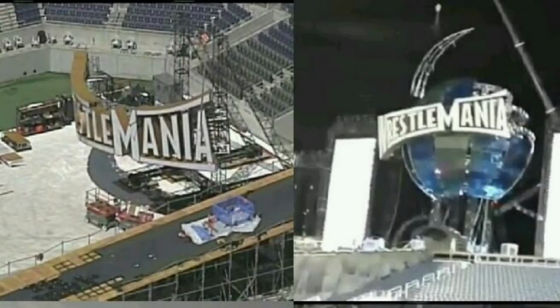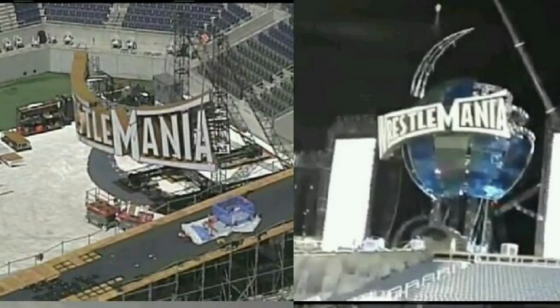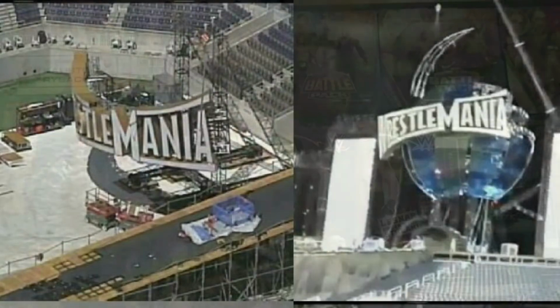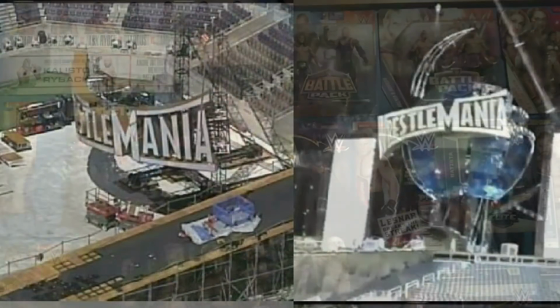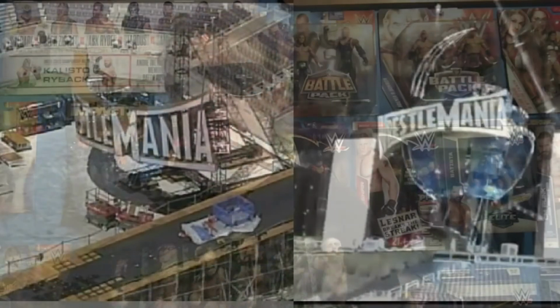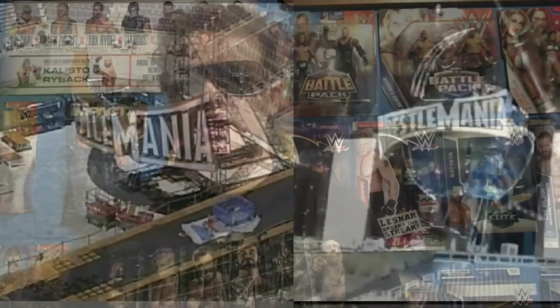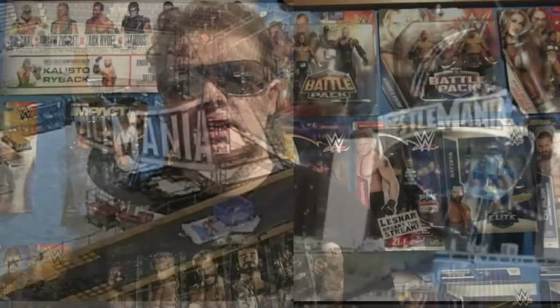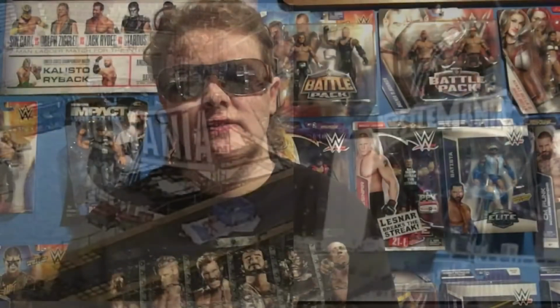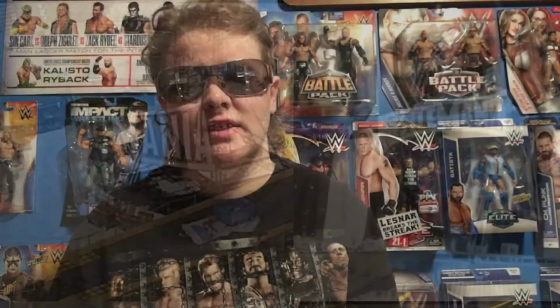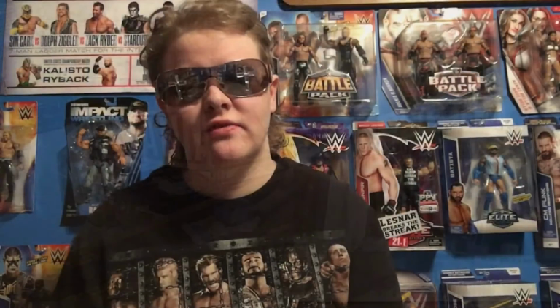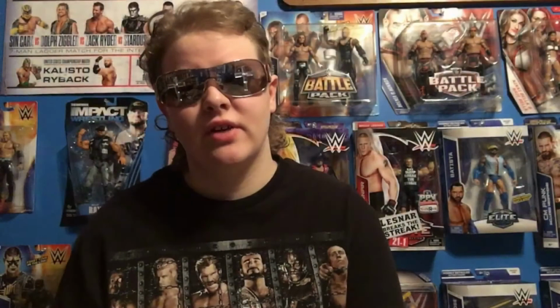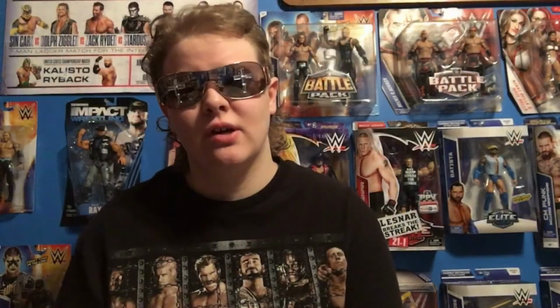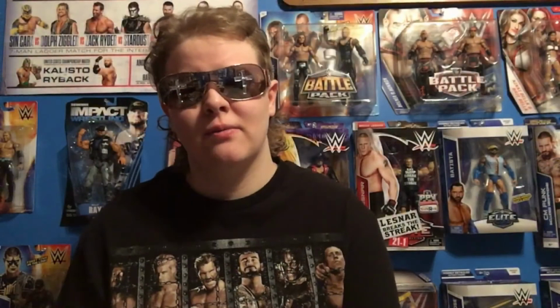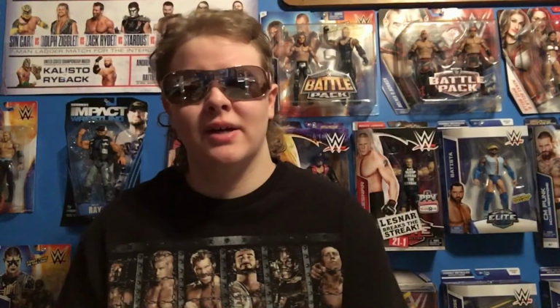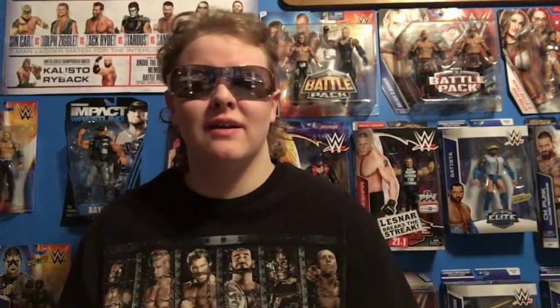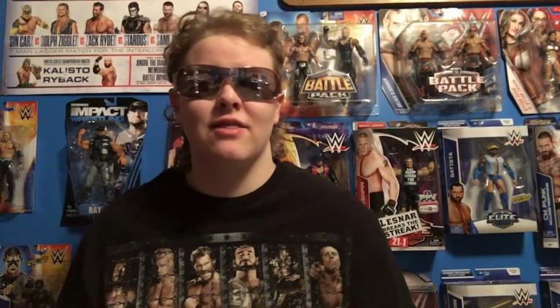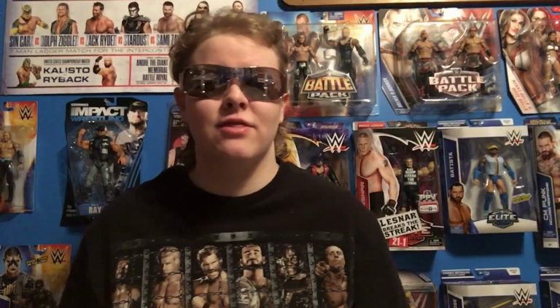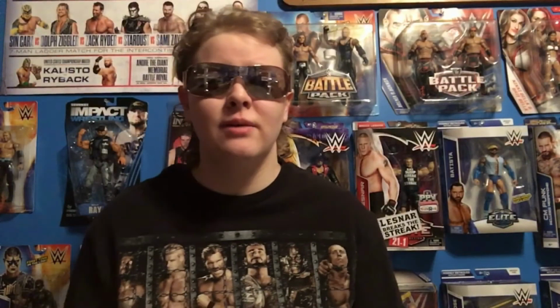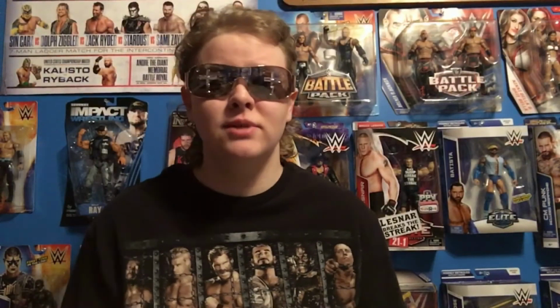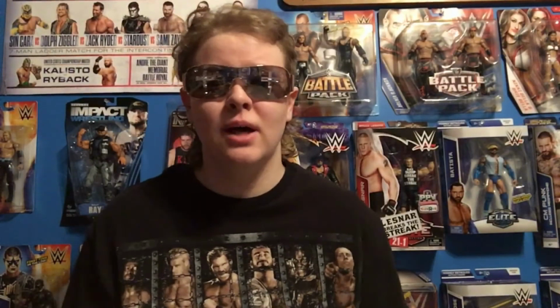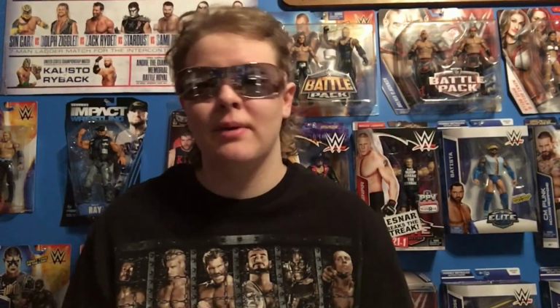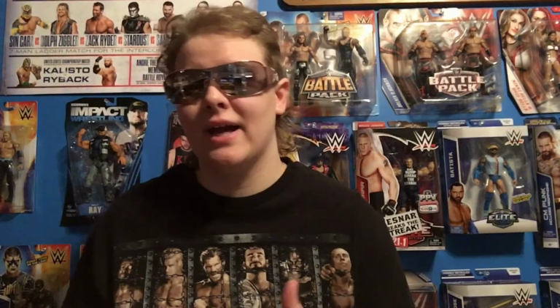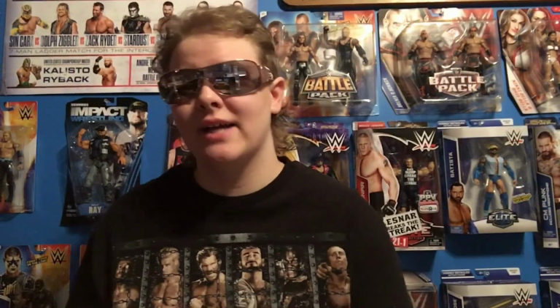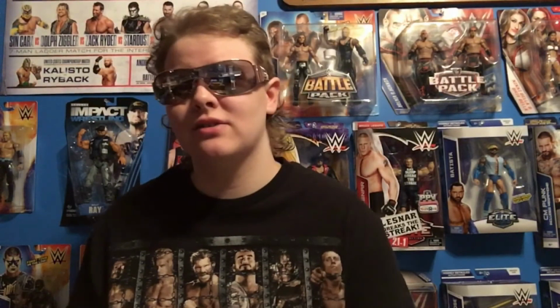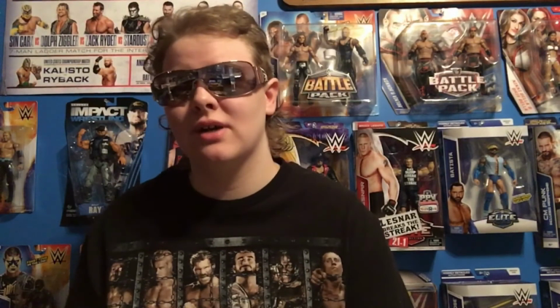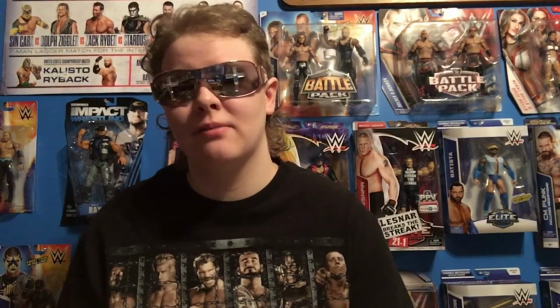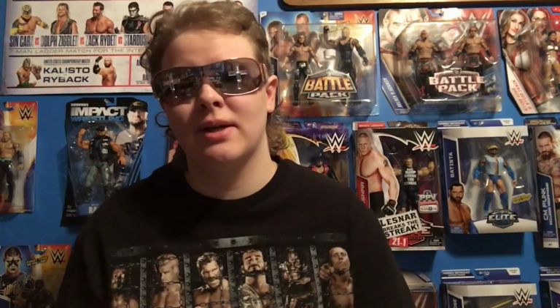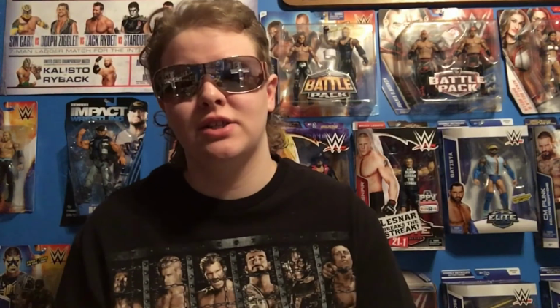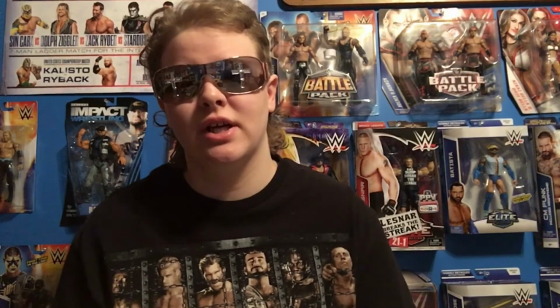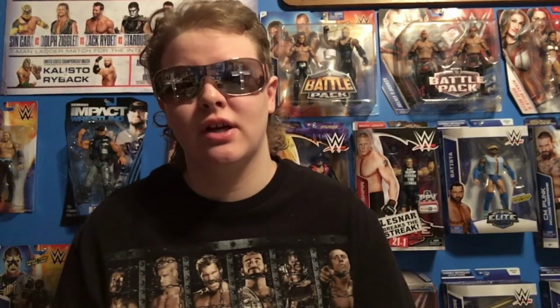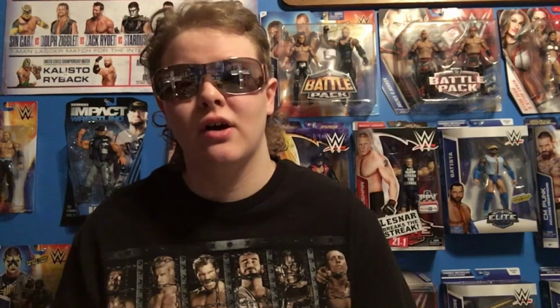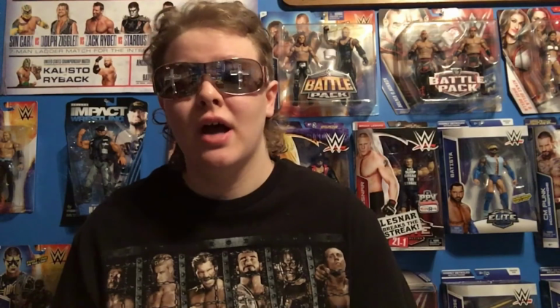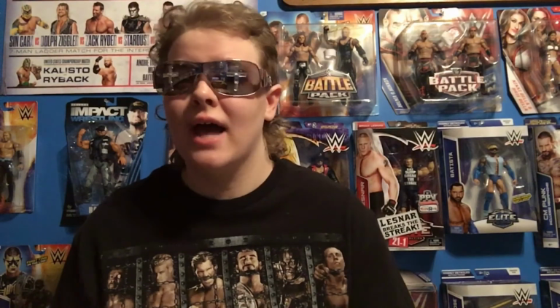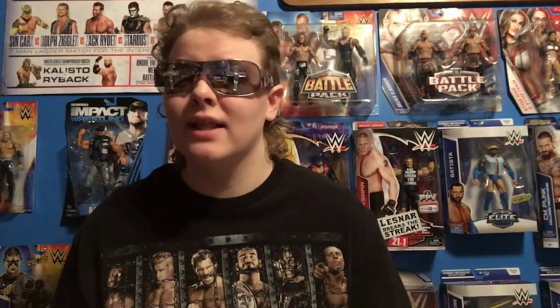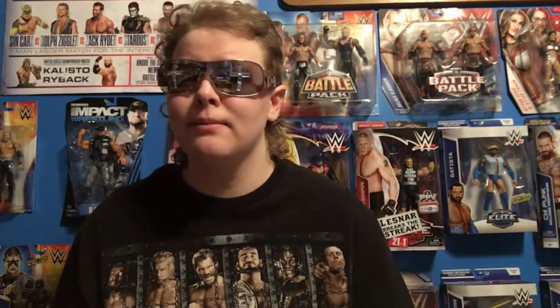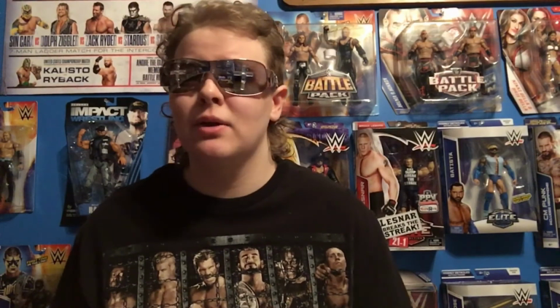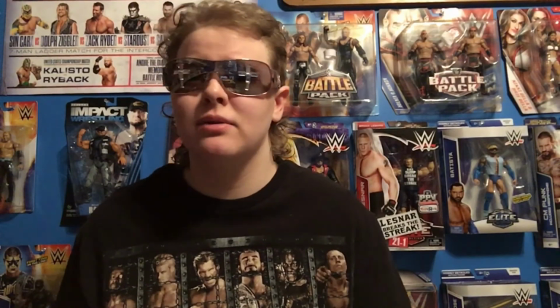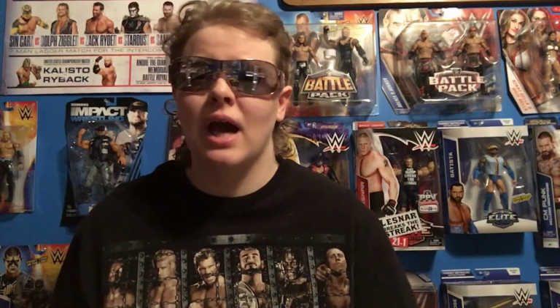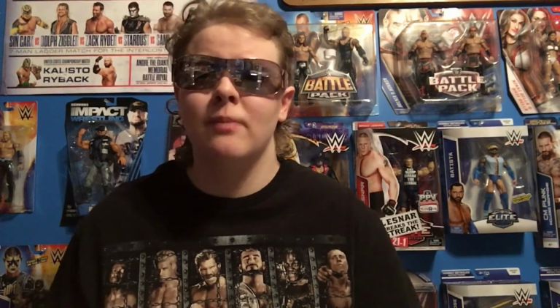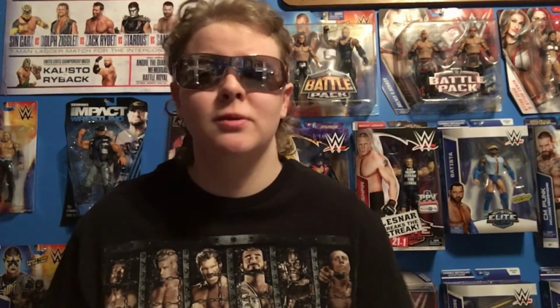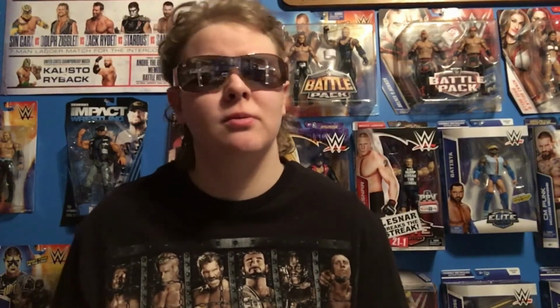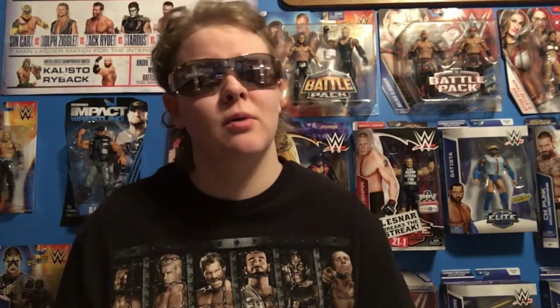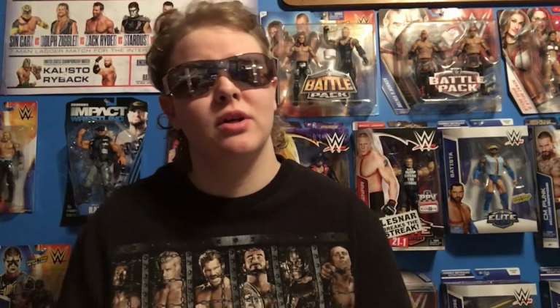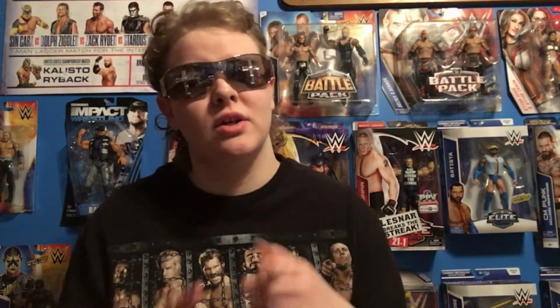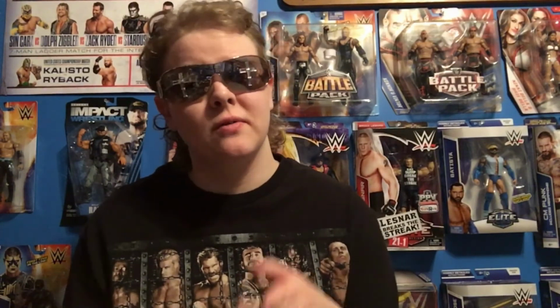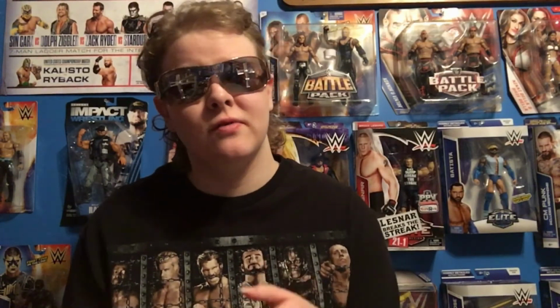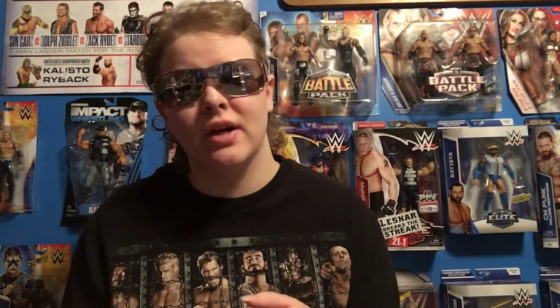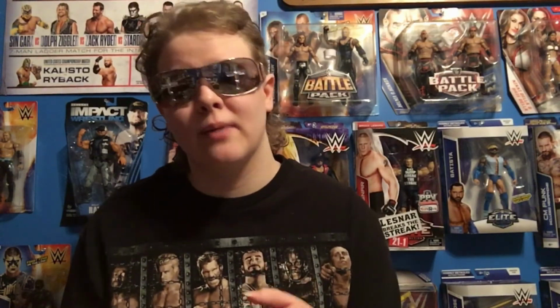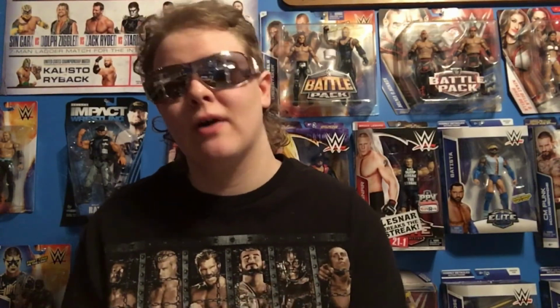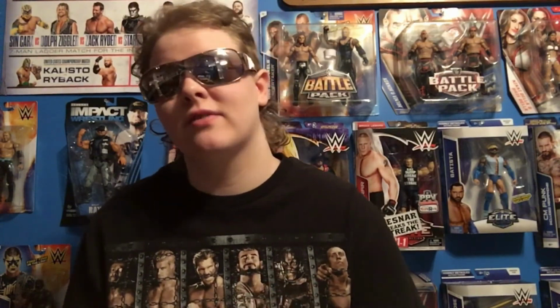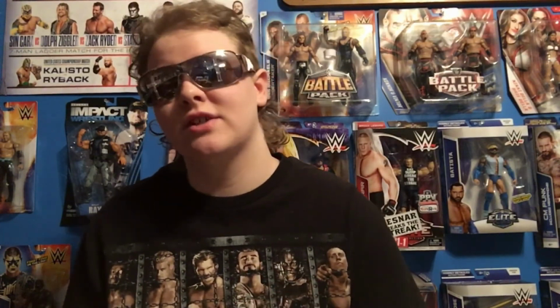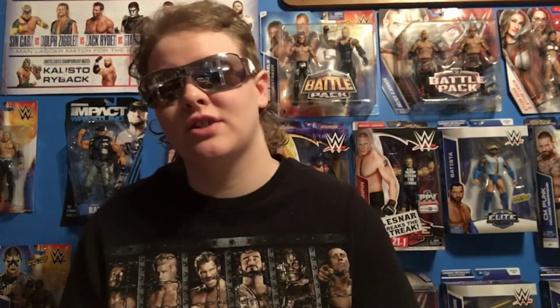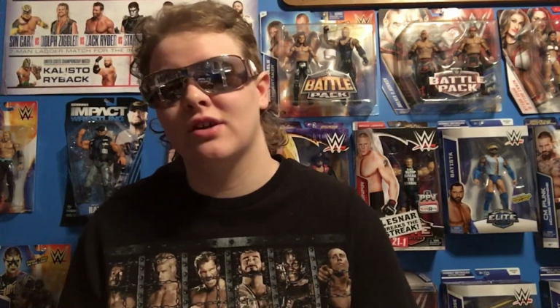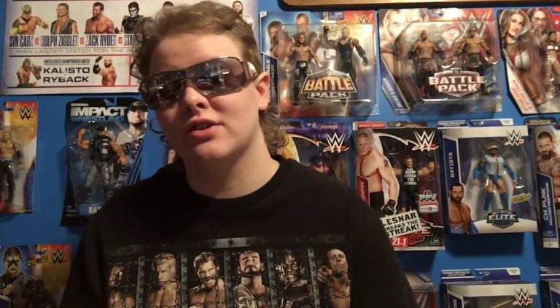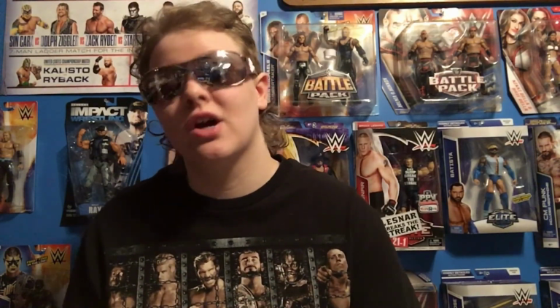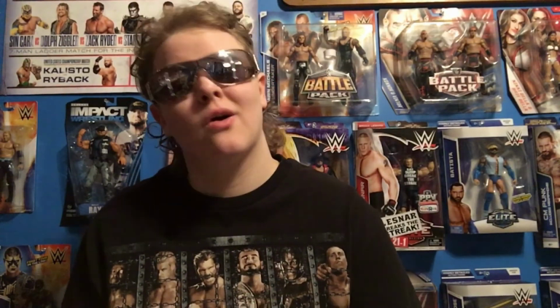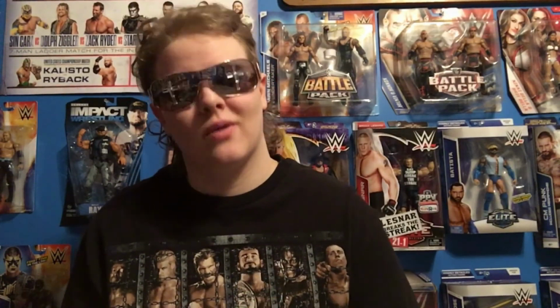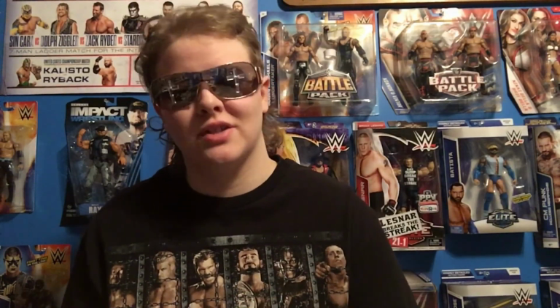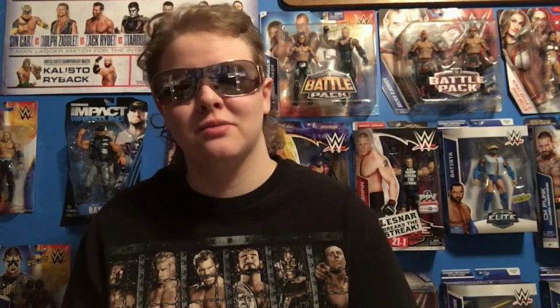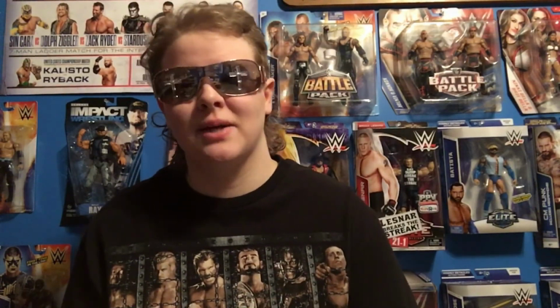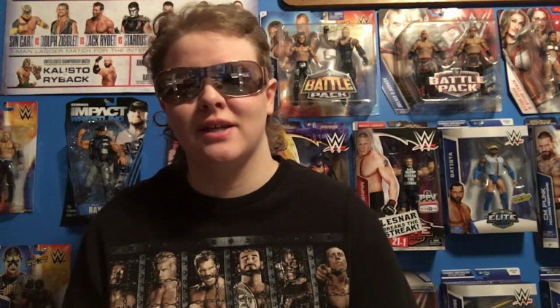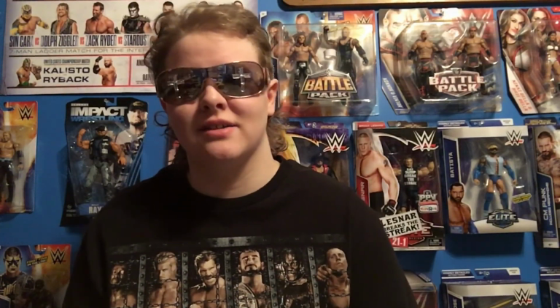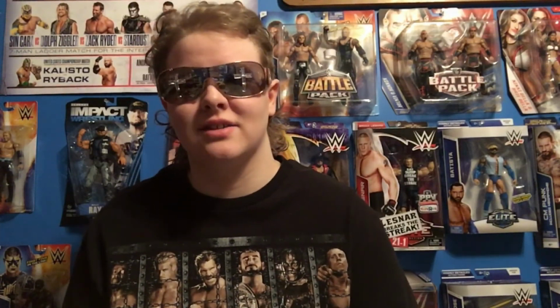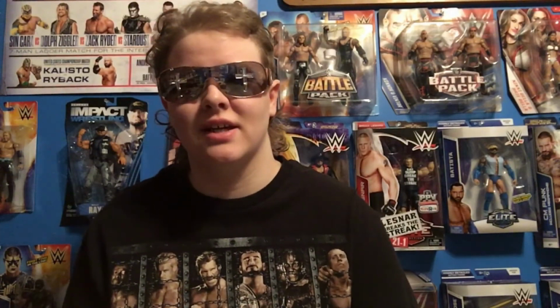Make sure to give this video a big thumbs up and subscribe to my channel, and let me know in the comments below what you think about this year's Wrestlemania stage.